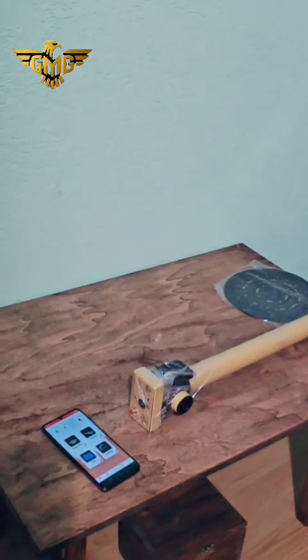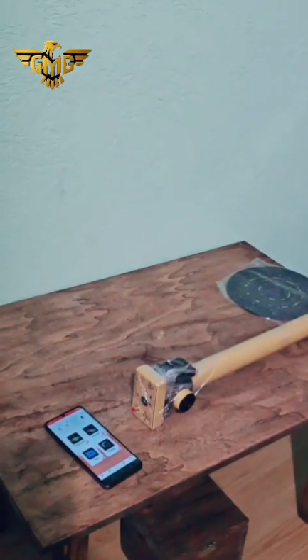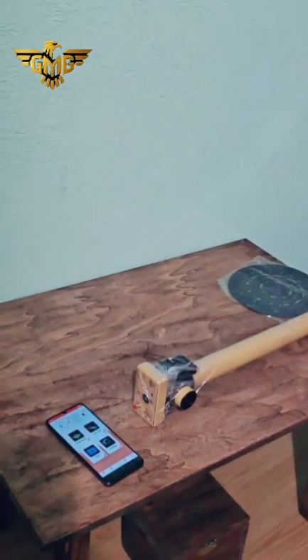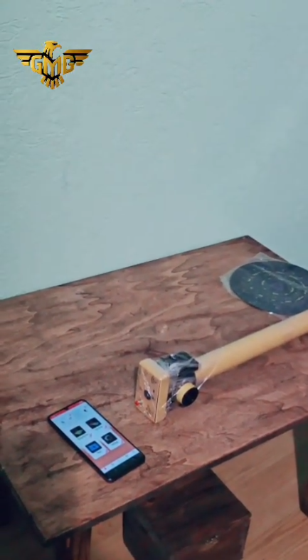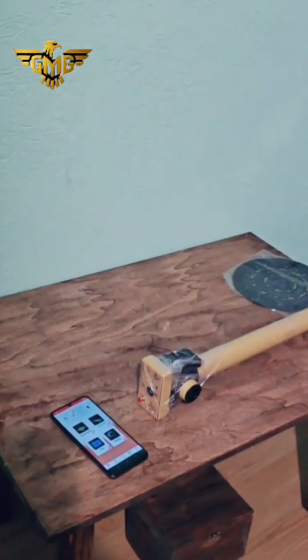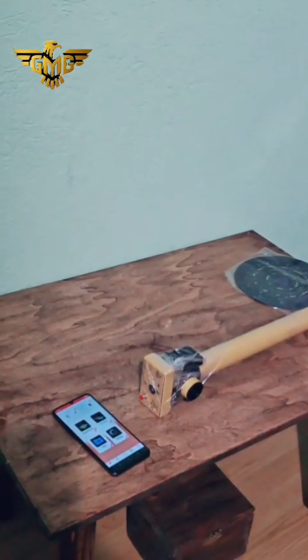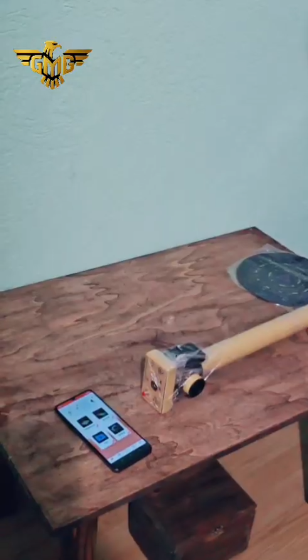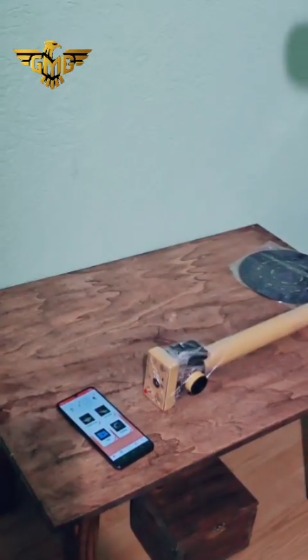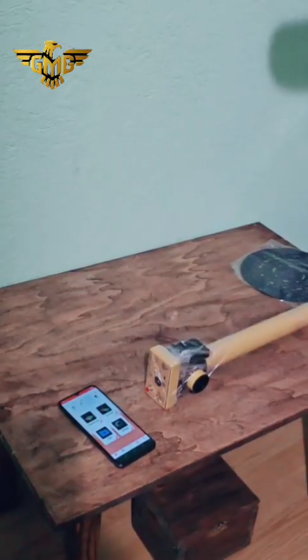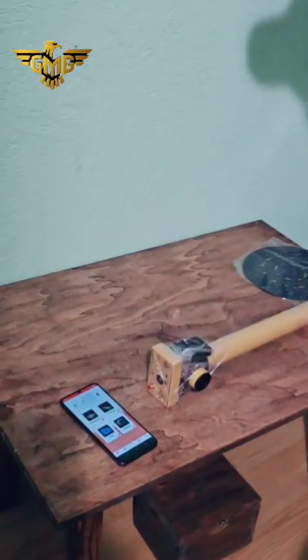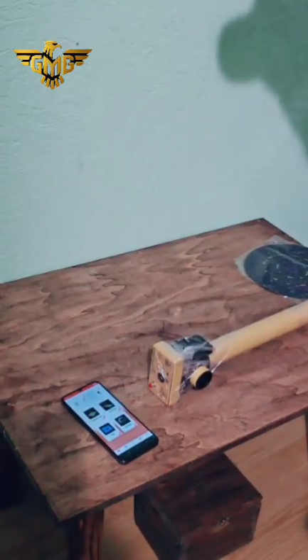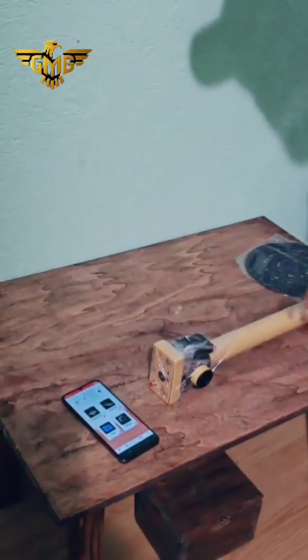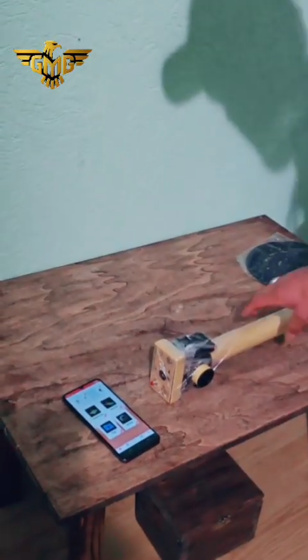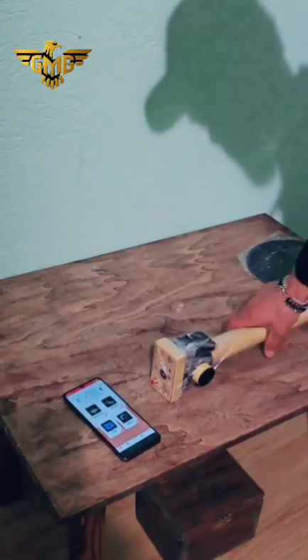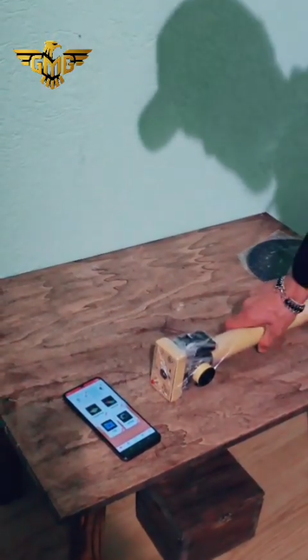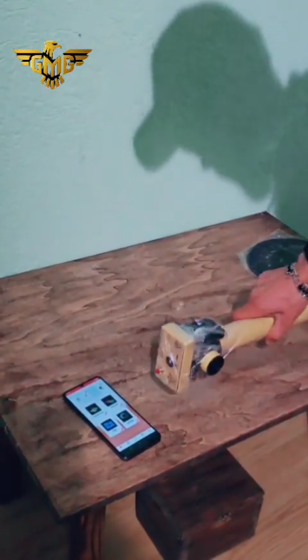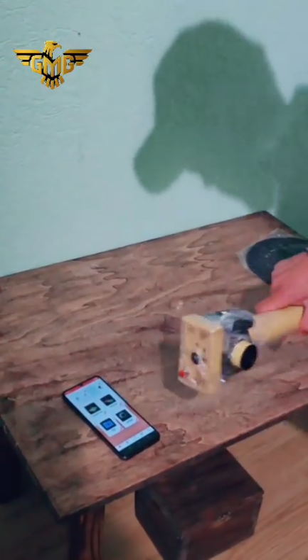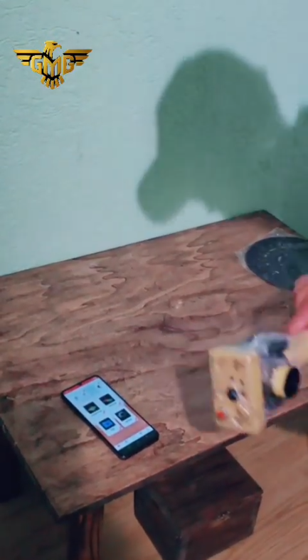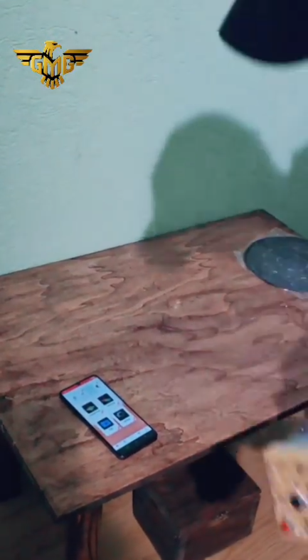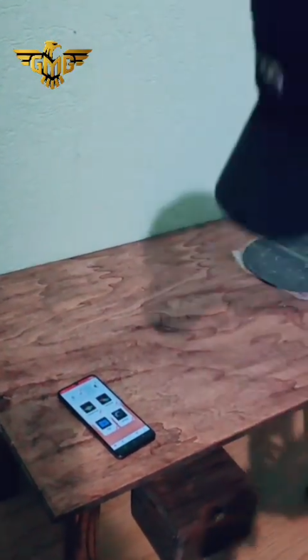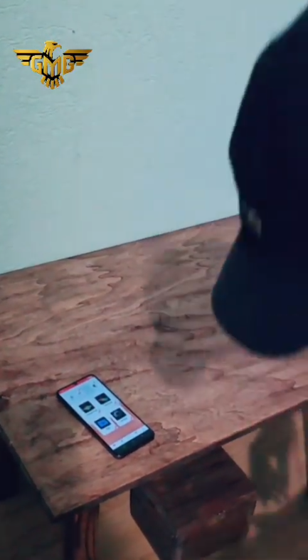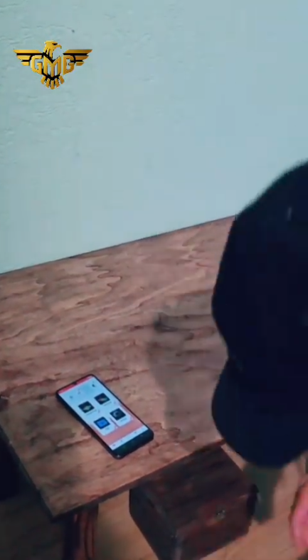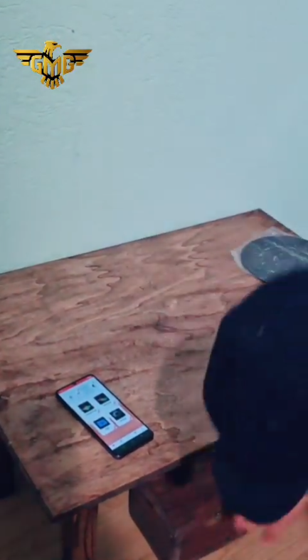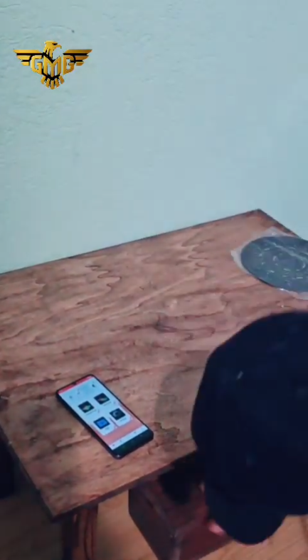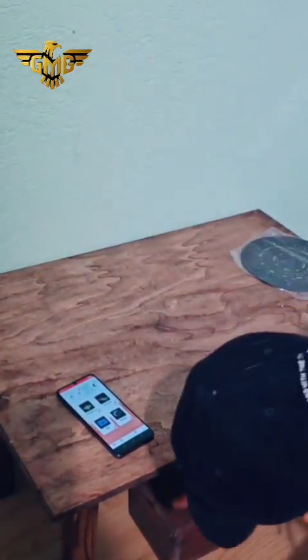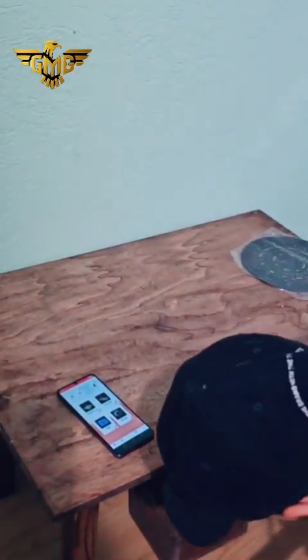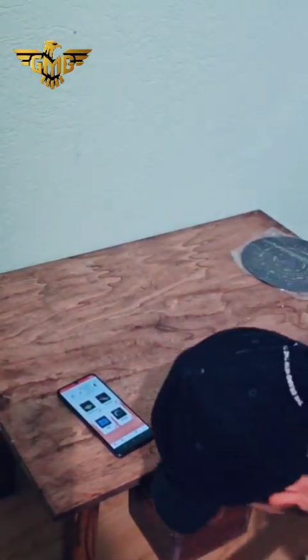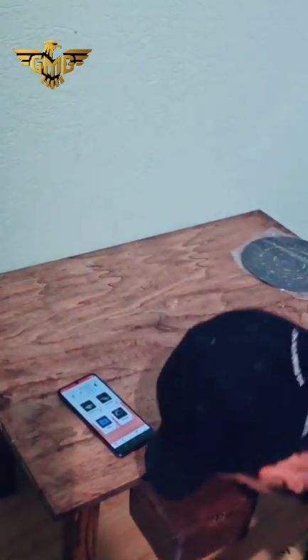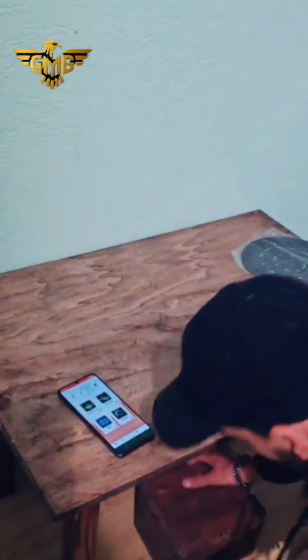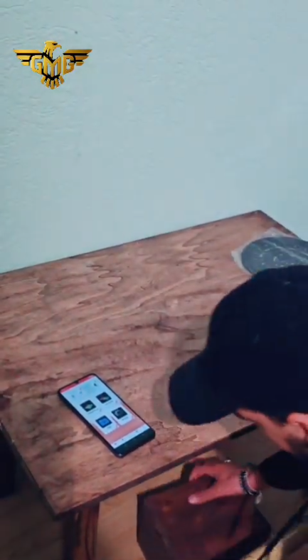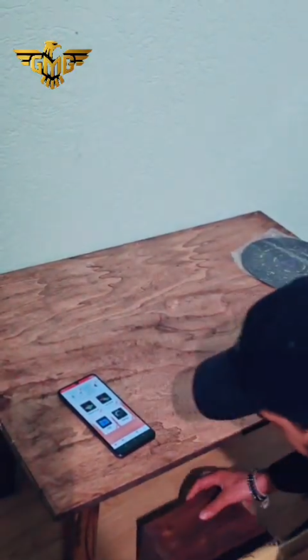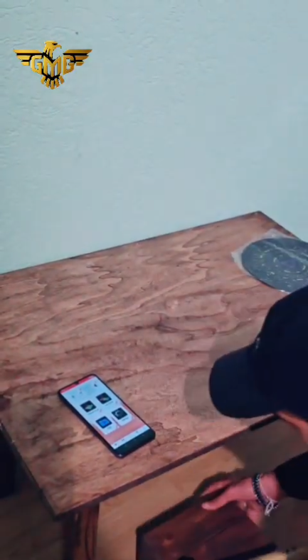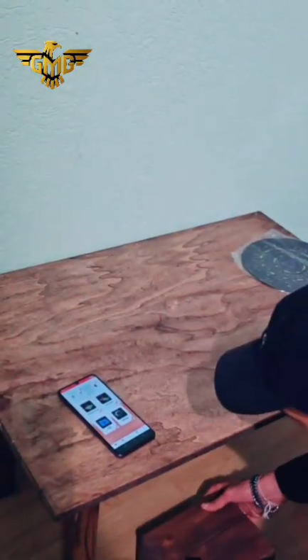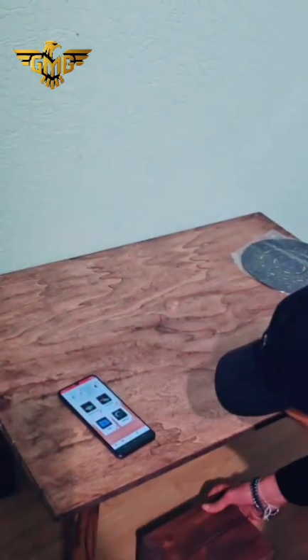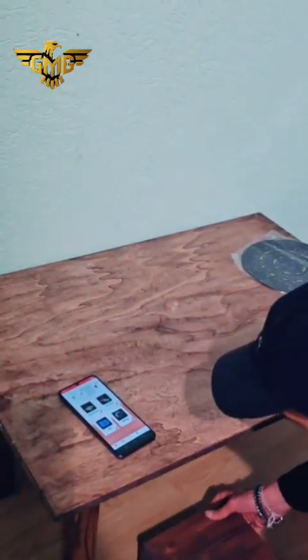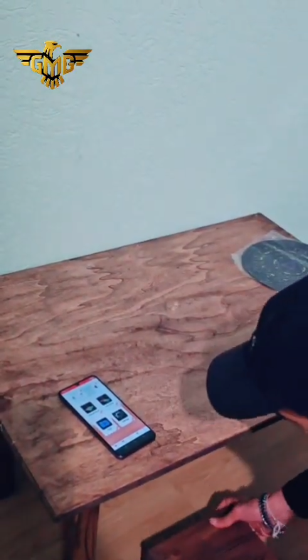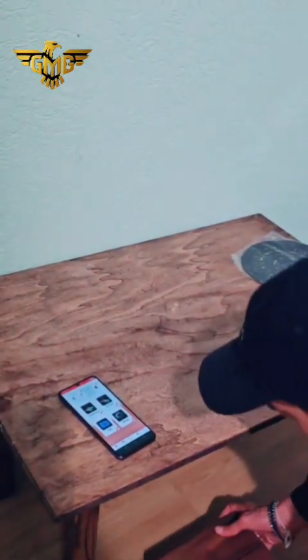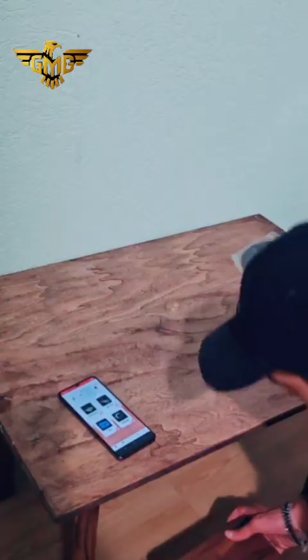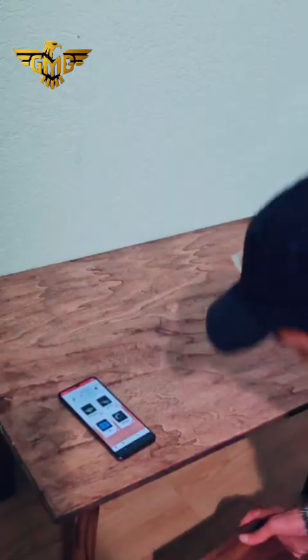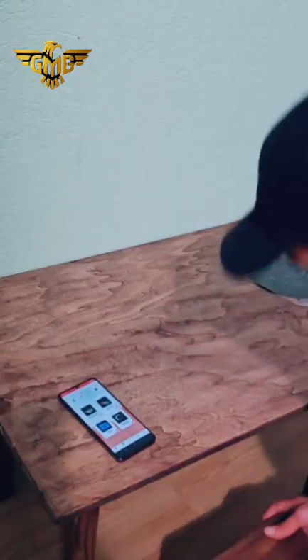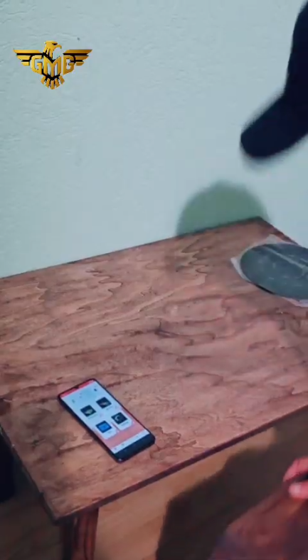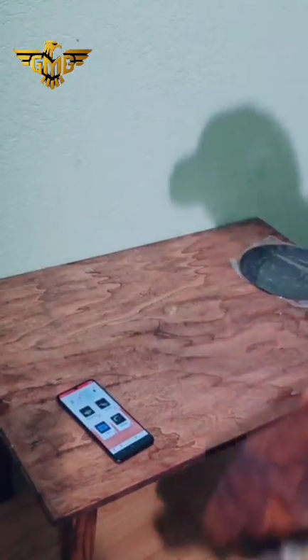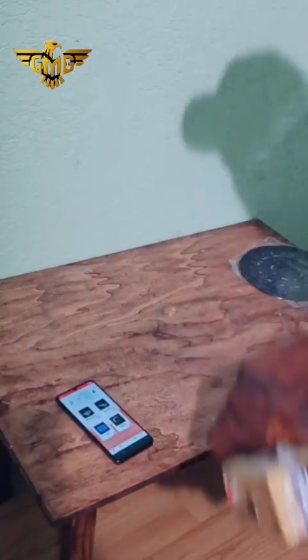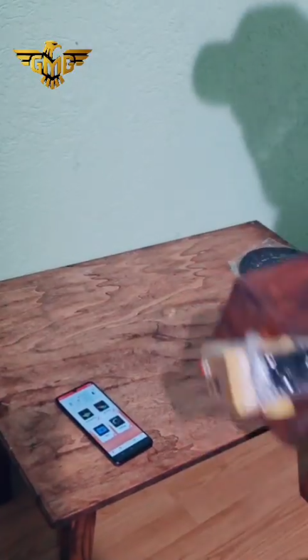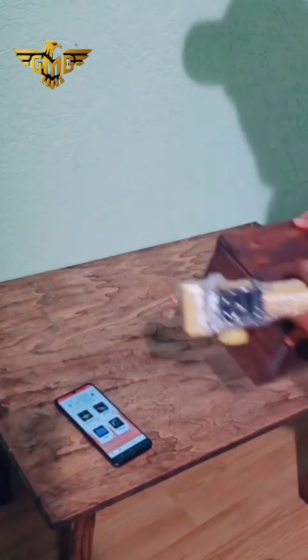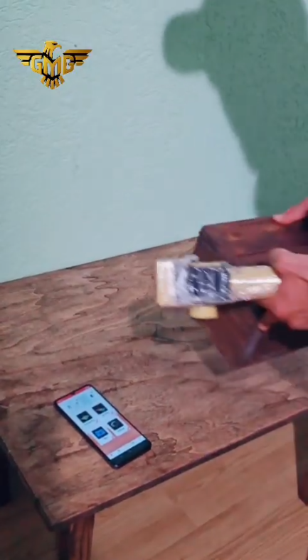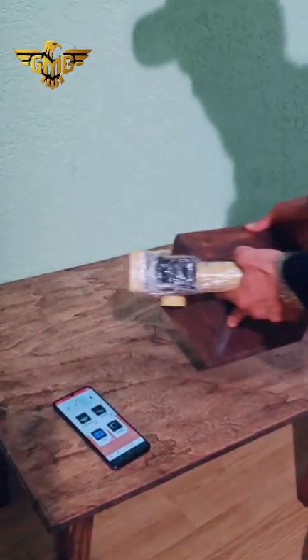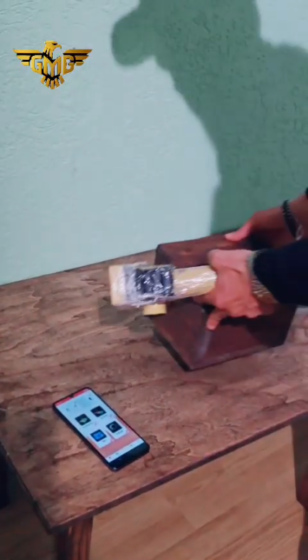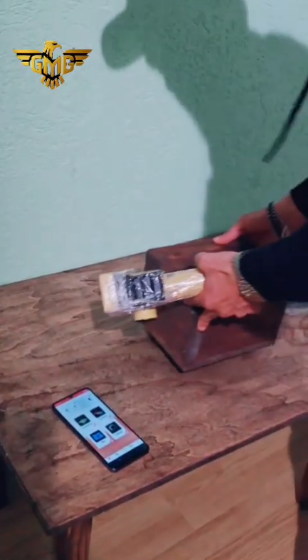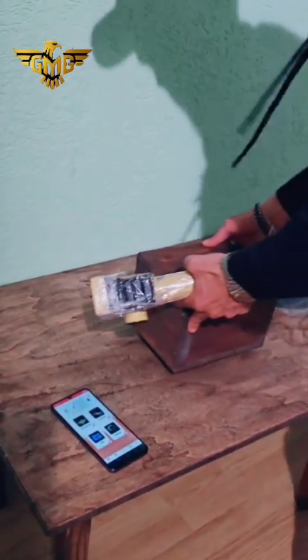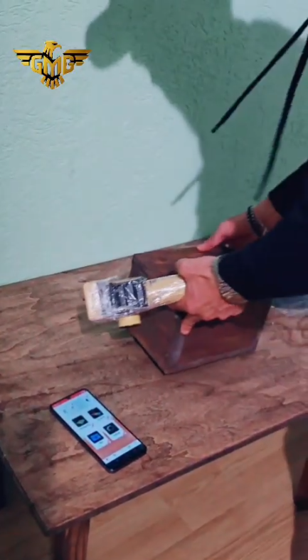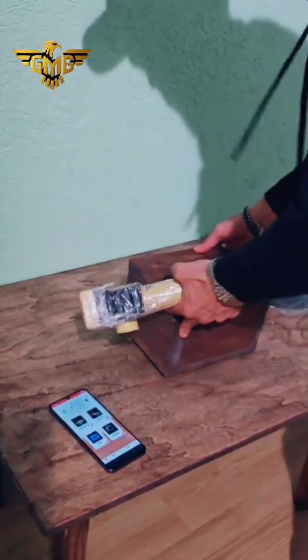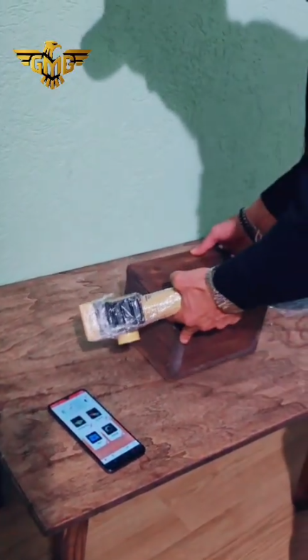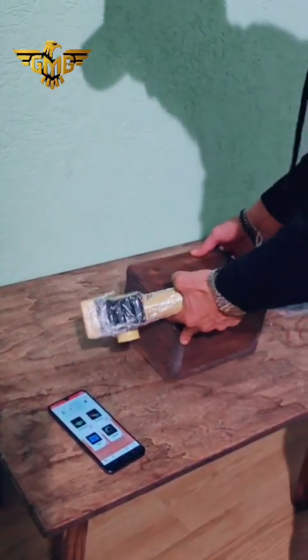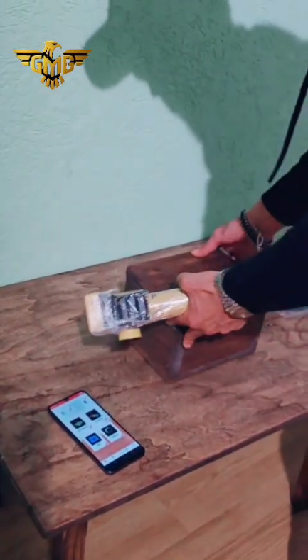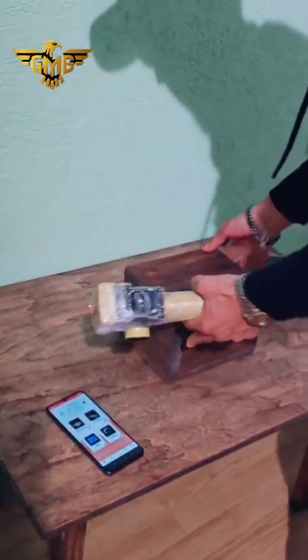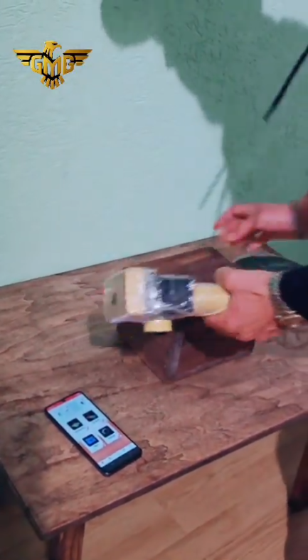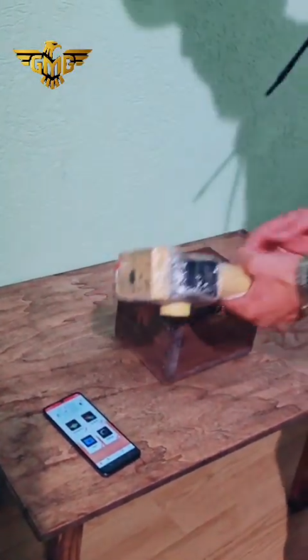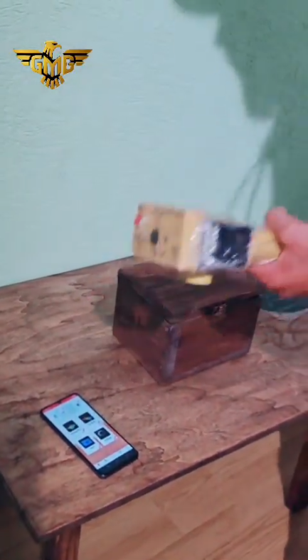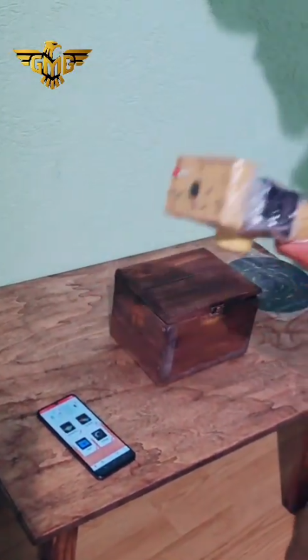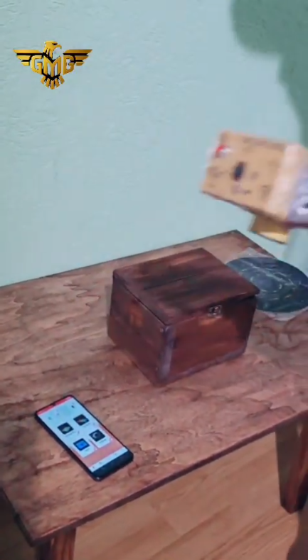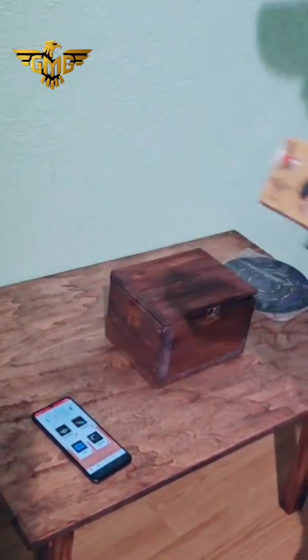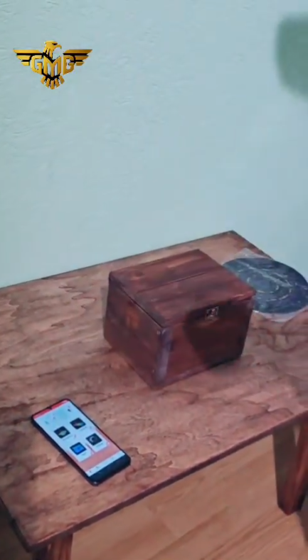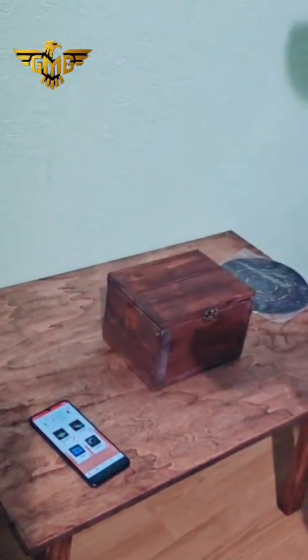The 3D detection is for old treasures, but we can also use the pin pointer or magnetometer to detect fresh gold.